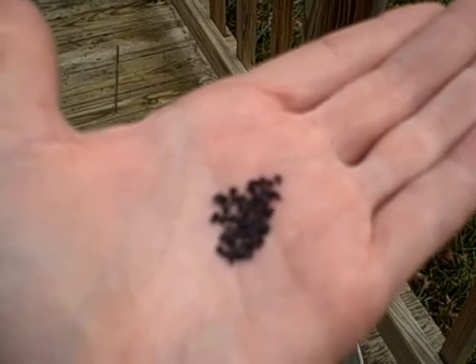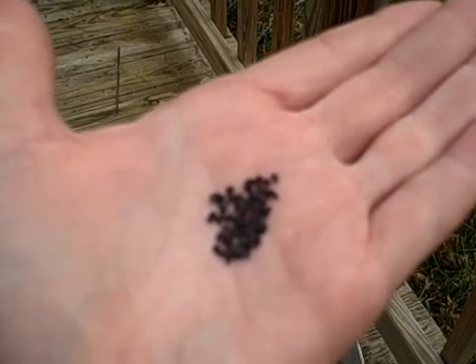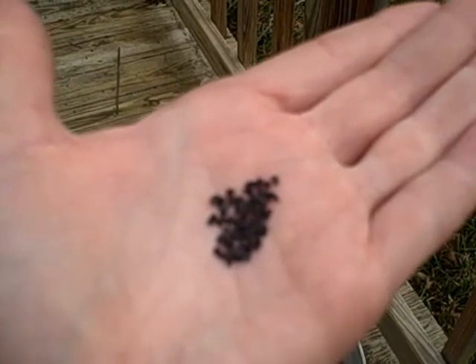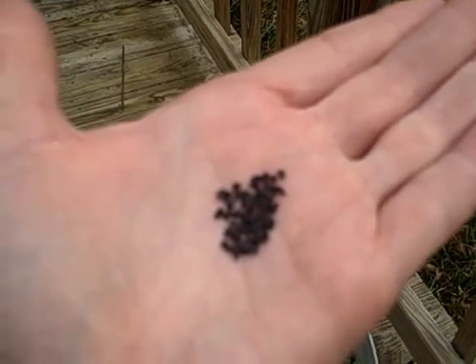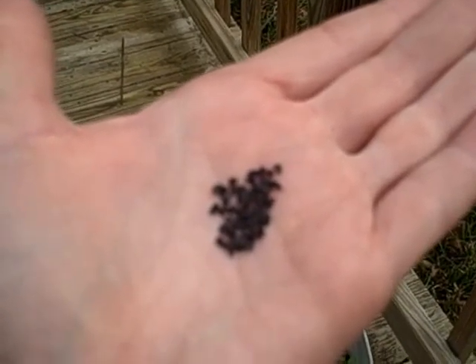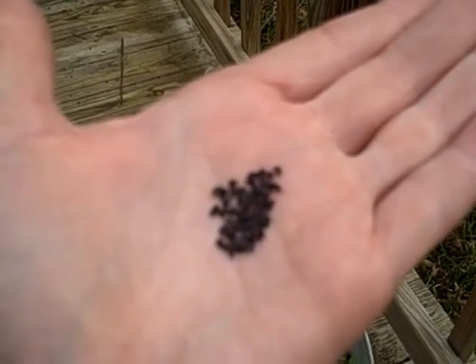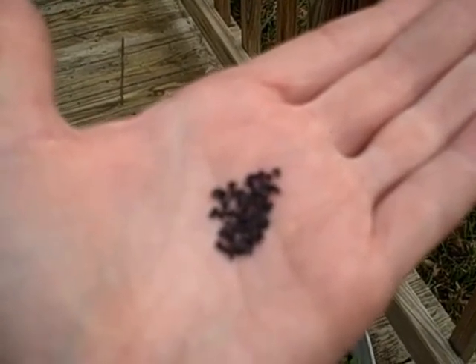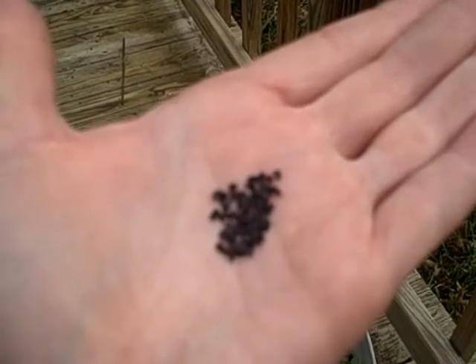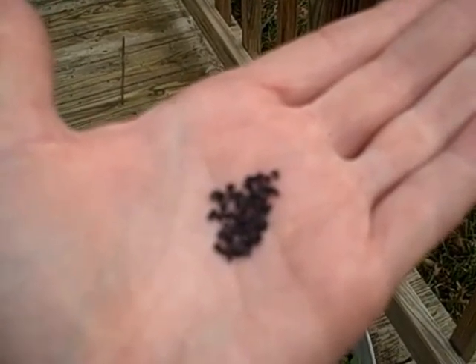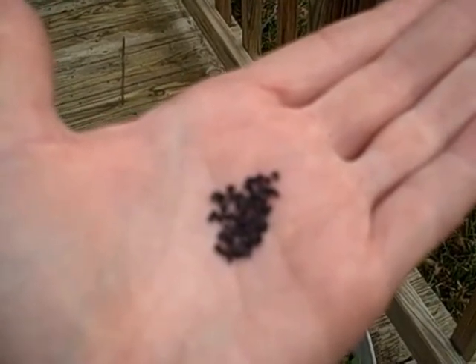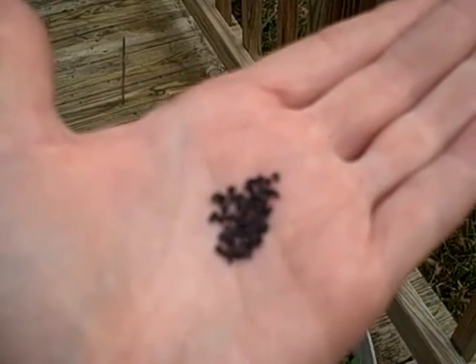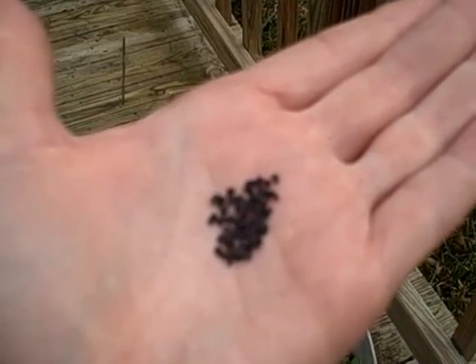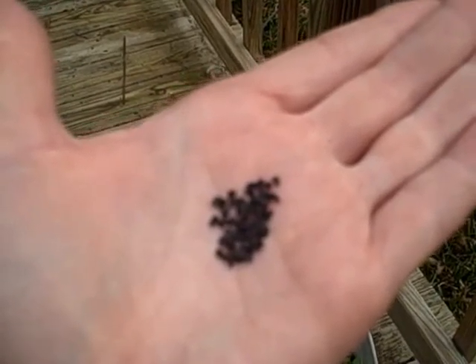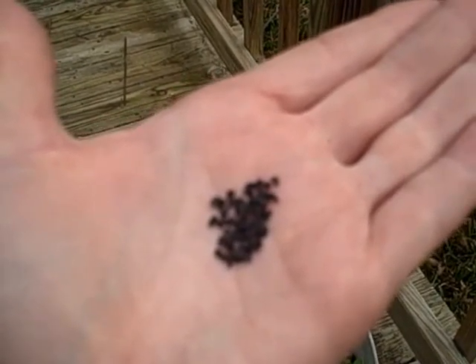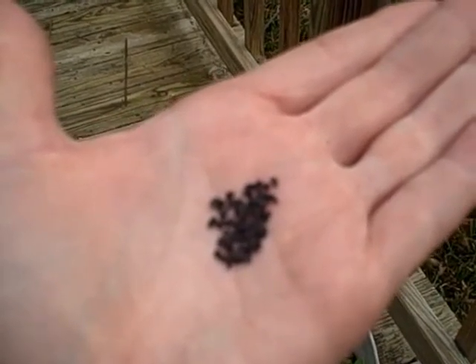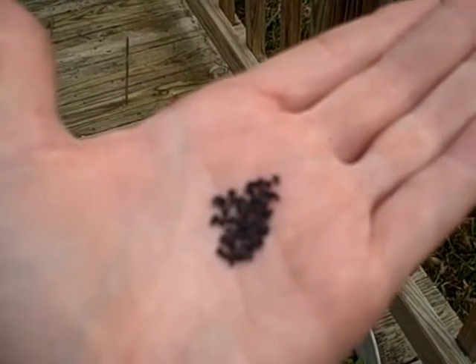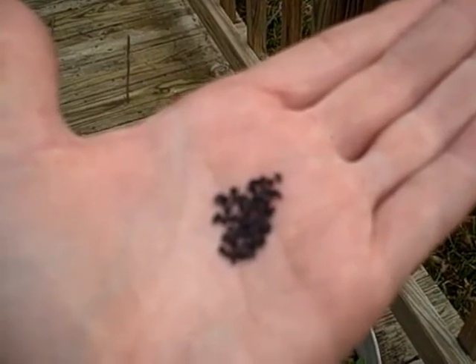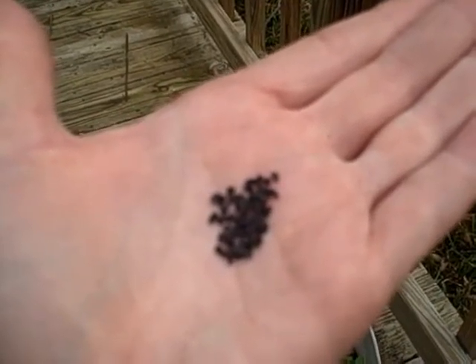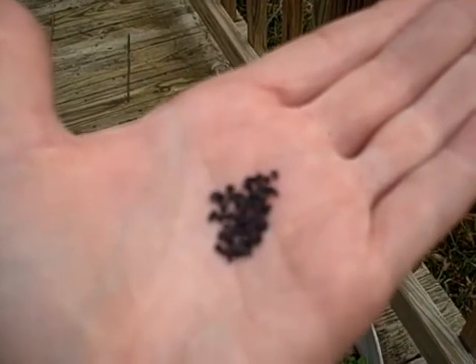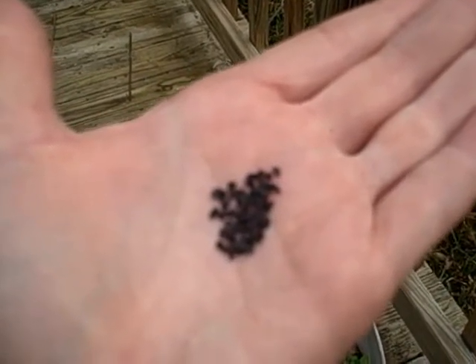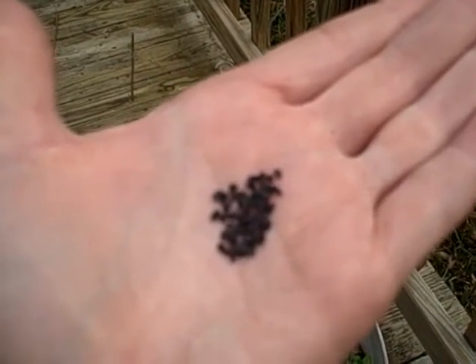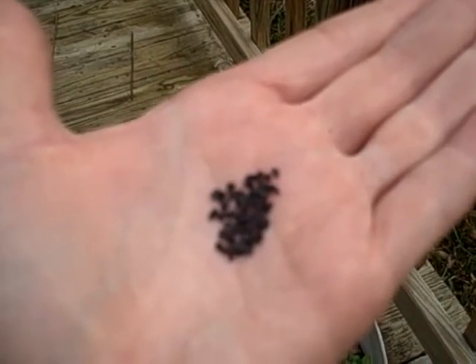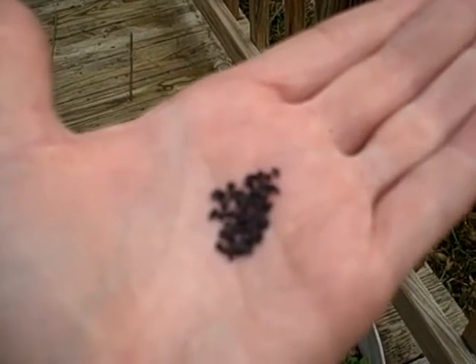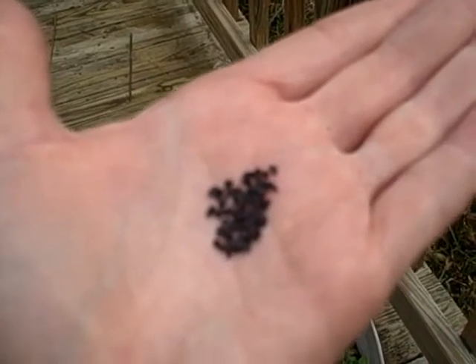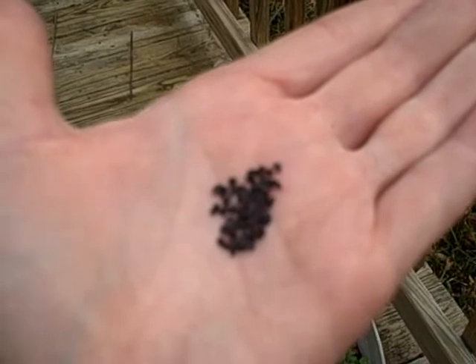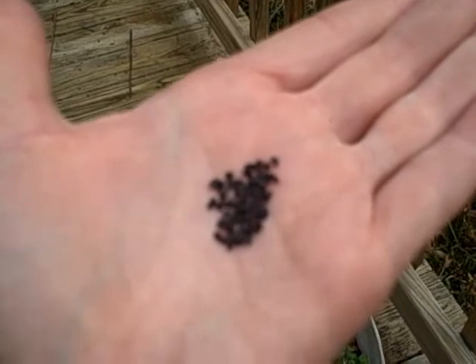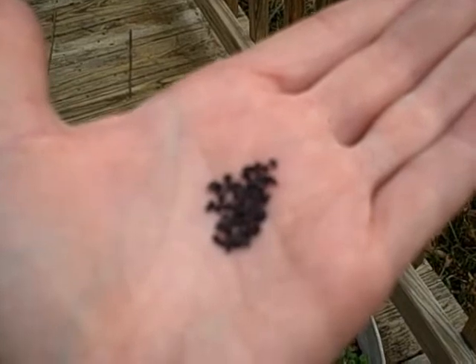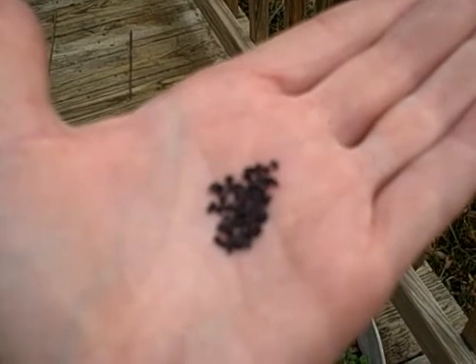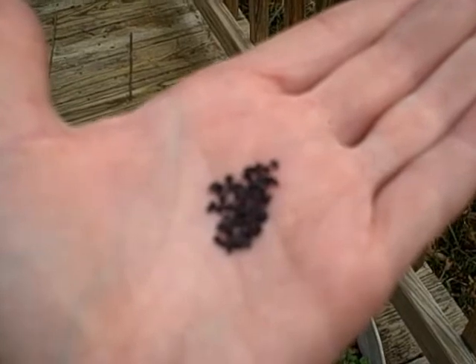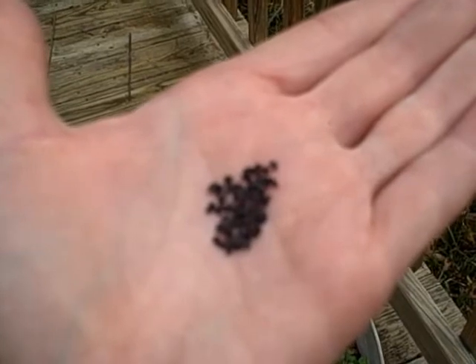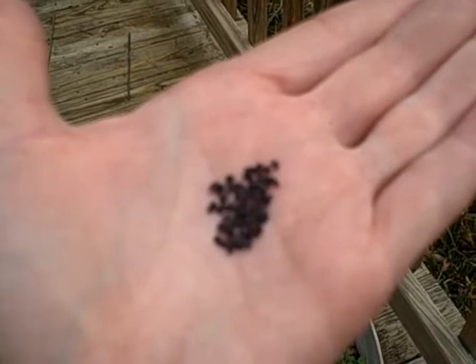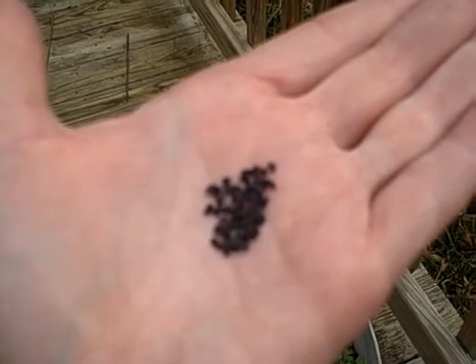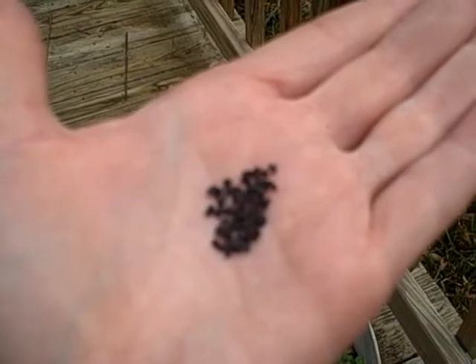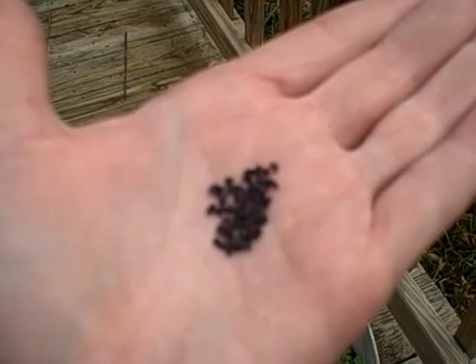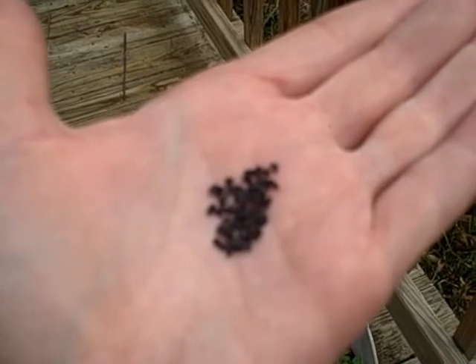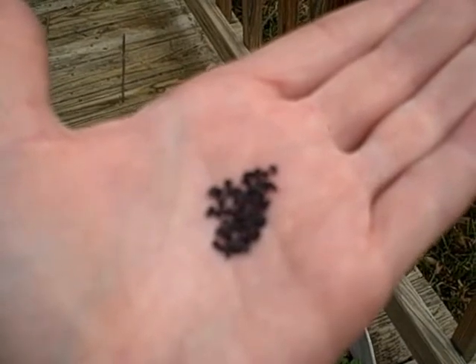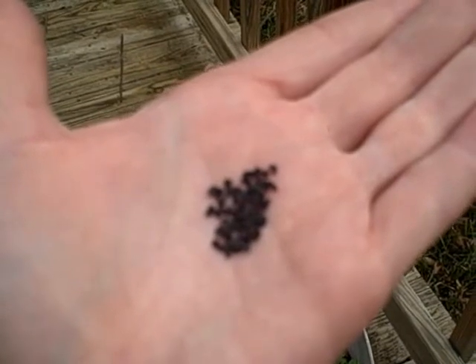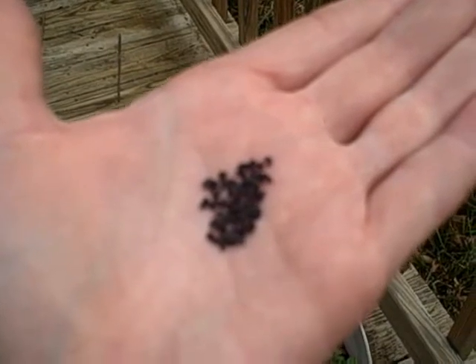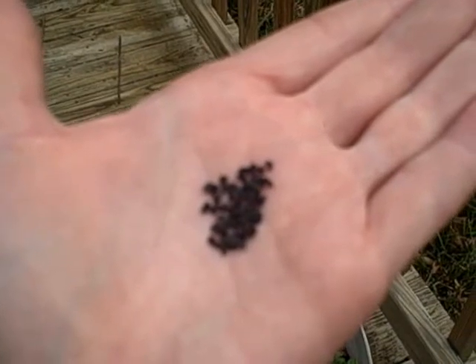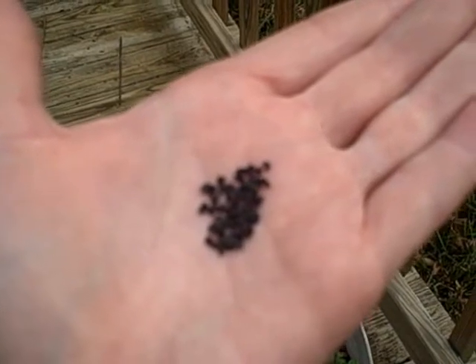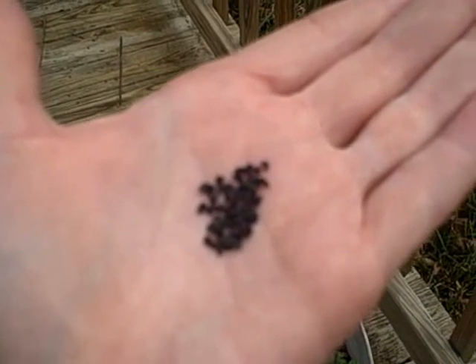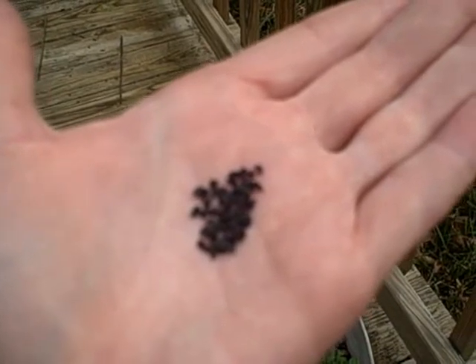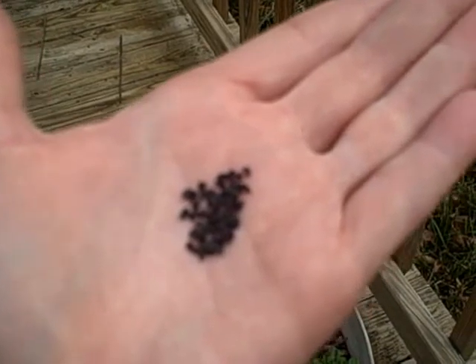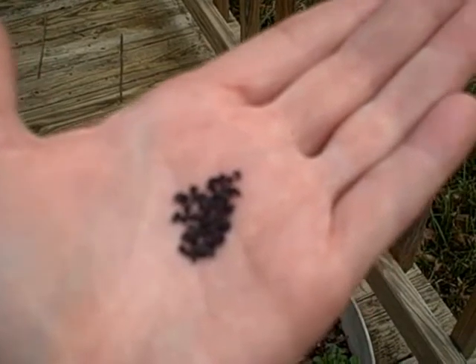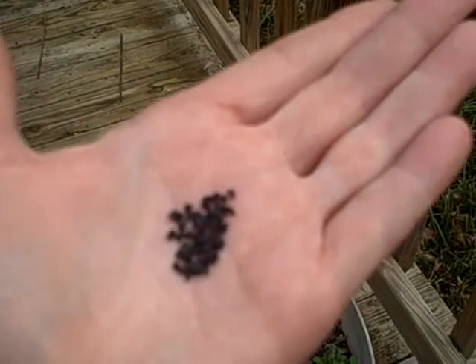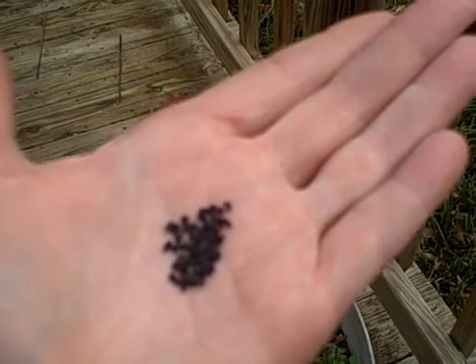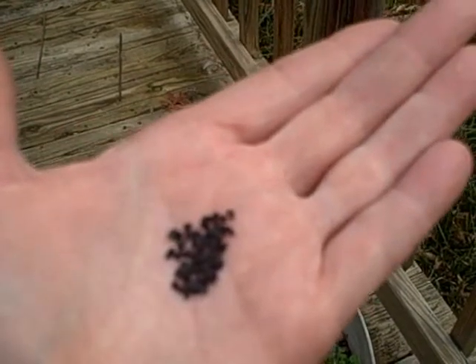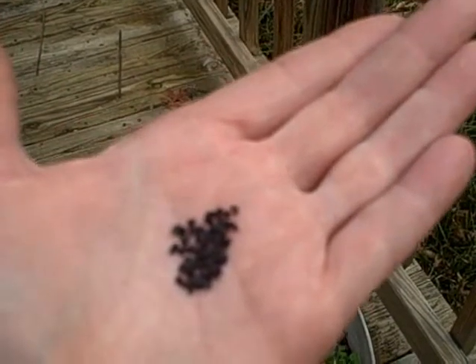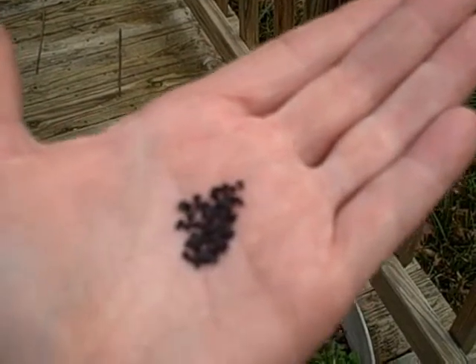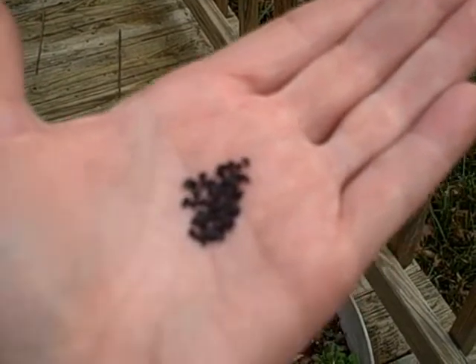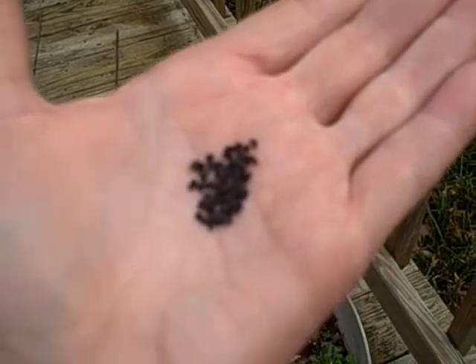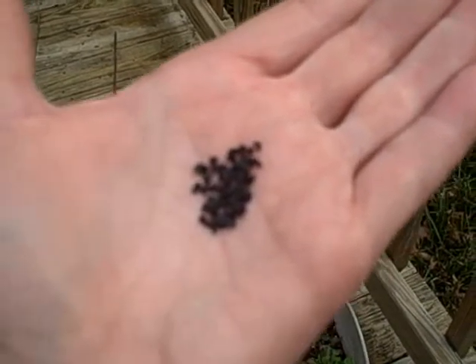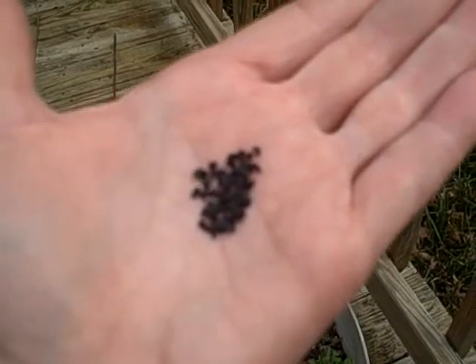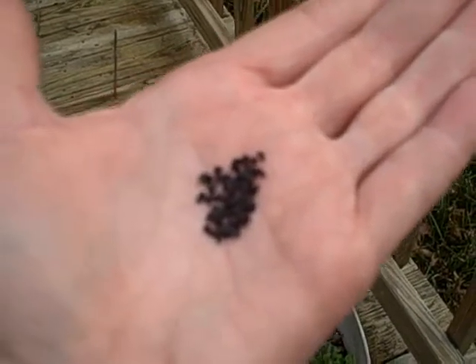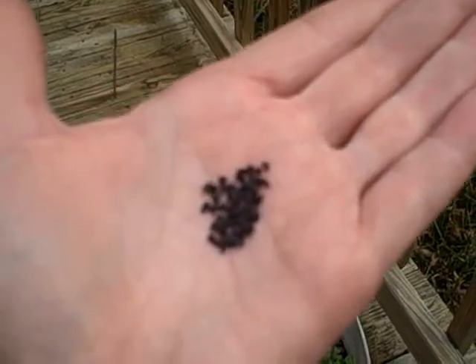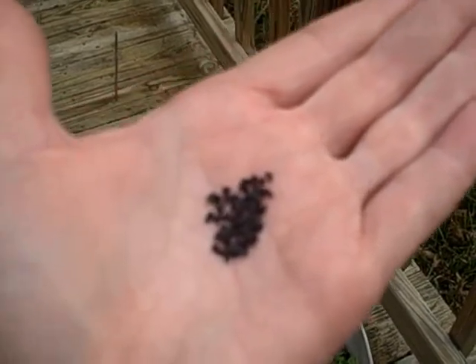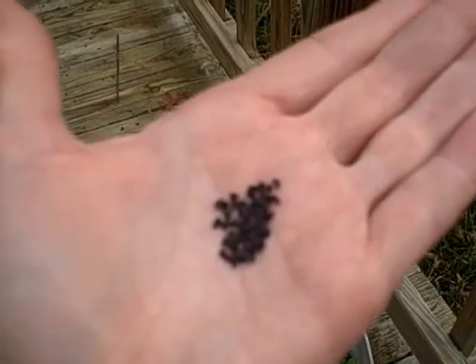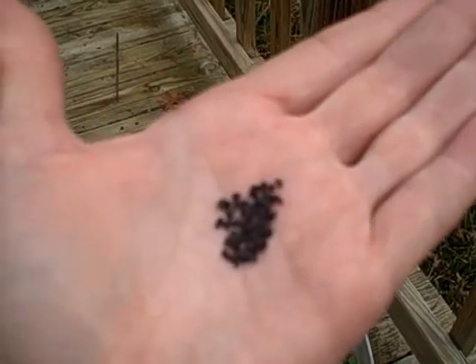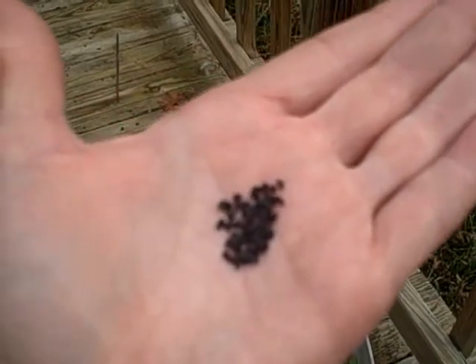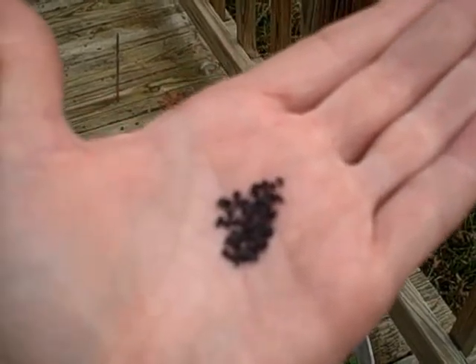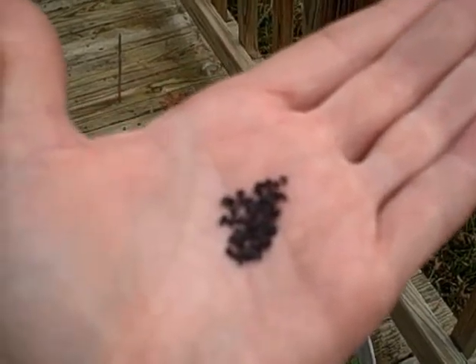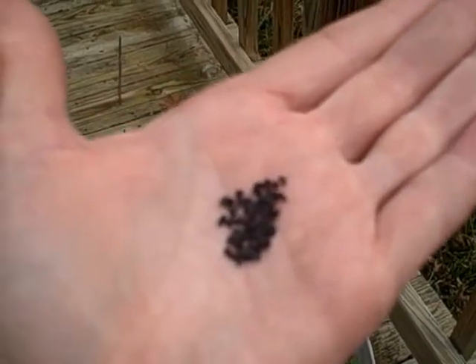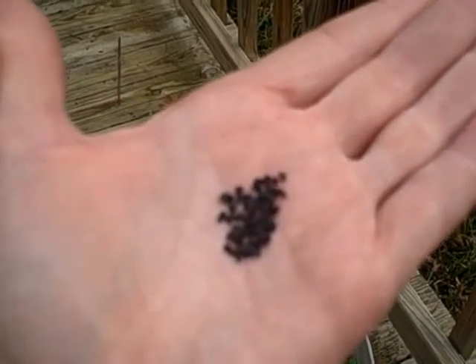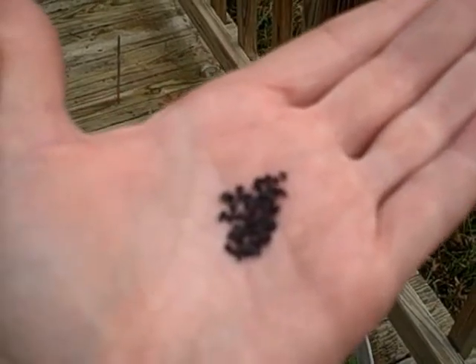You also will need to make sure to throw out any scallion seeds you don't use this year, because they will not overwinter.